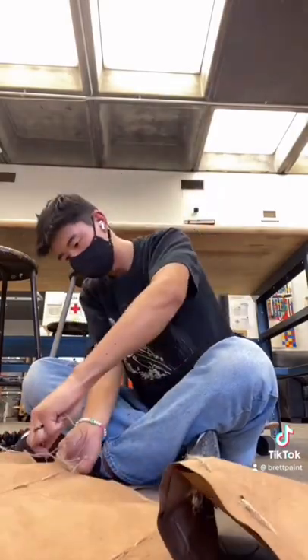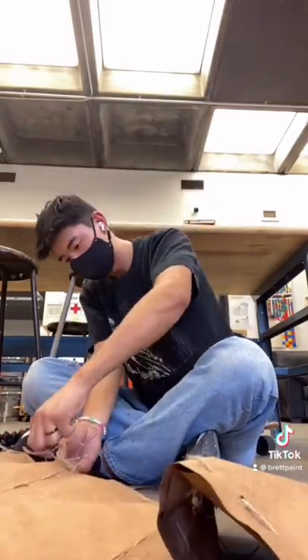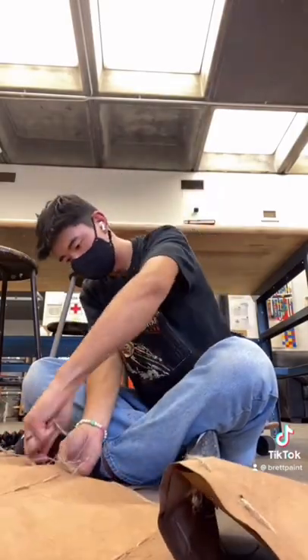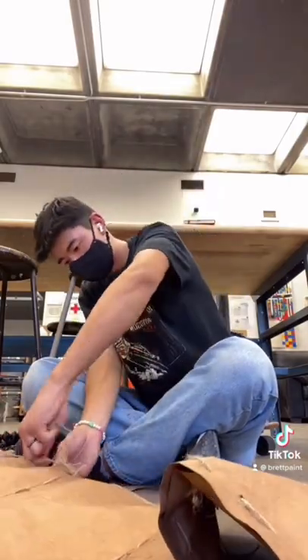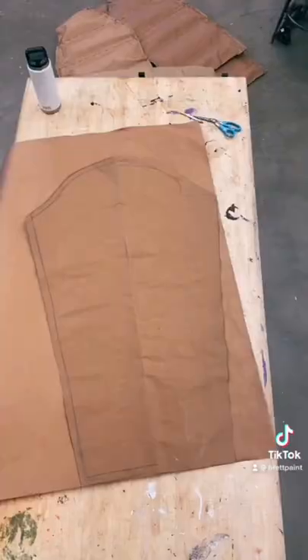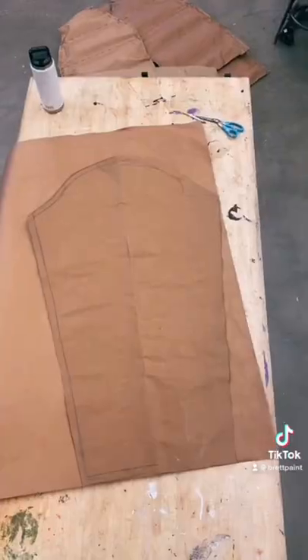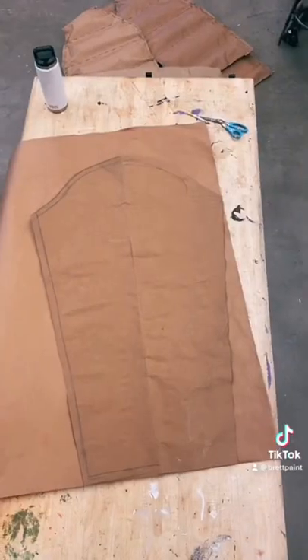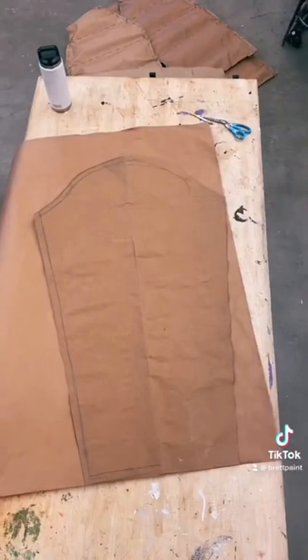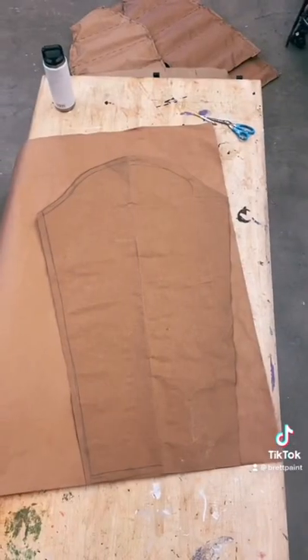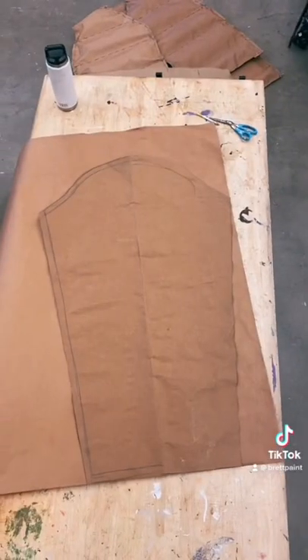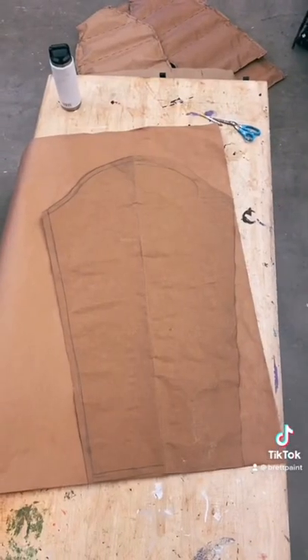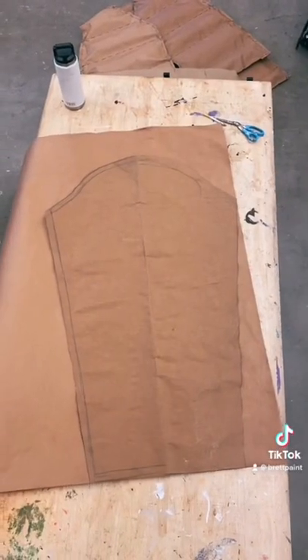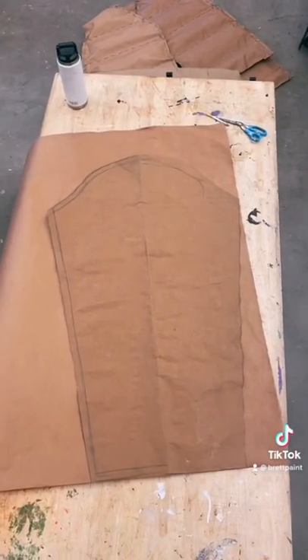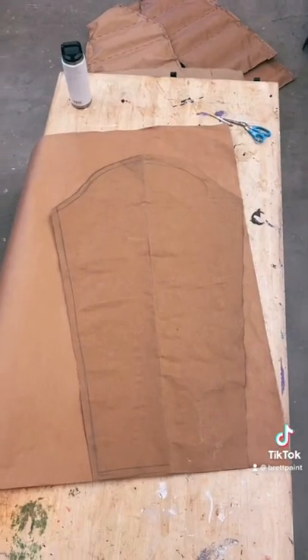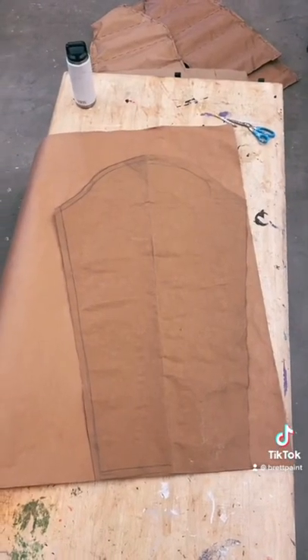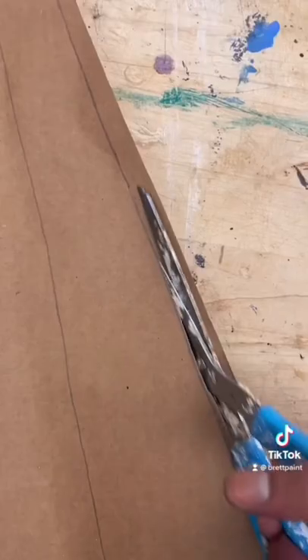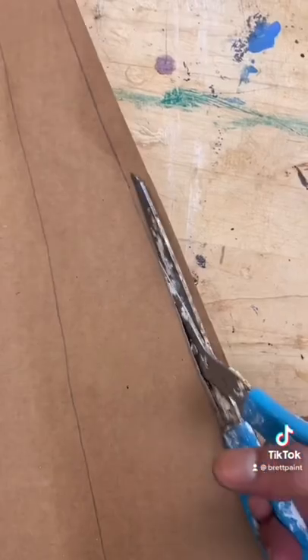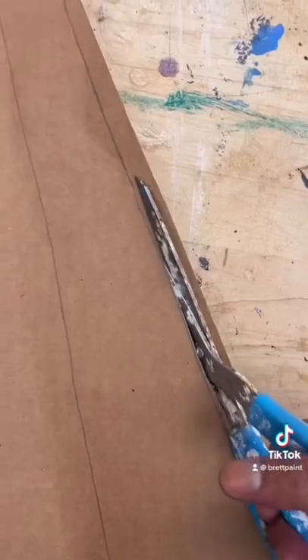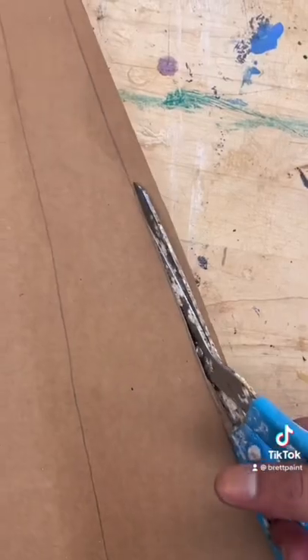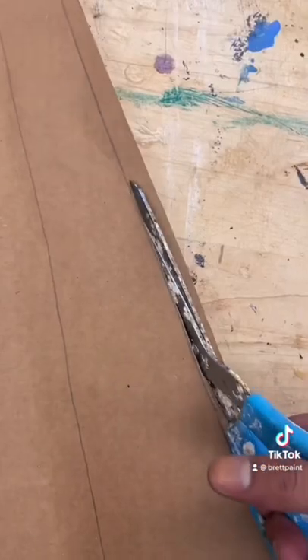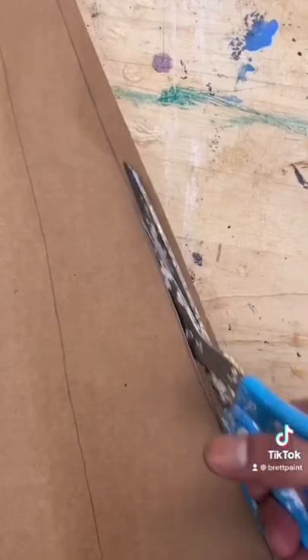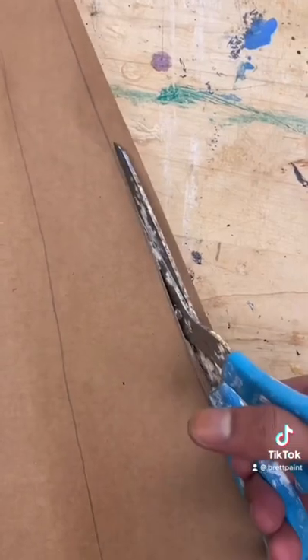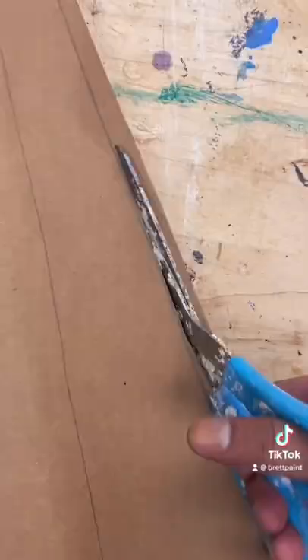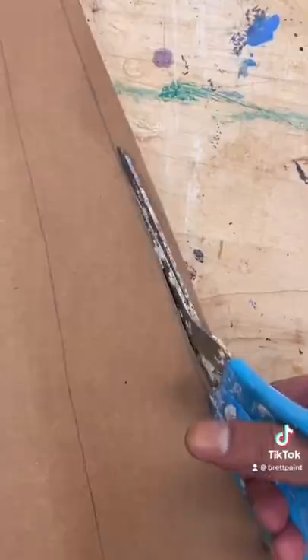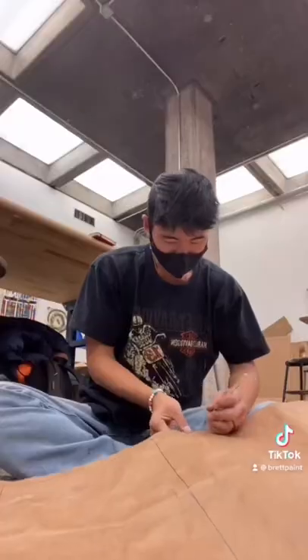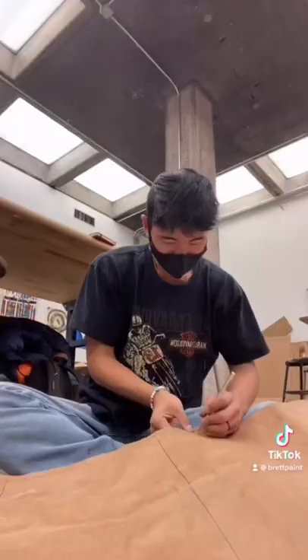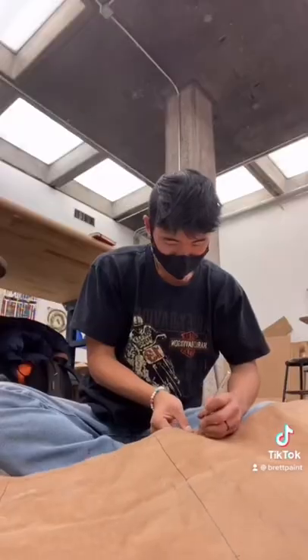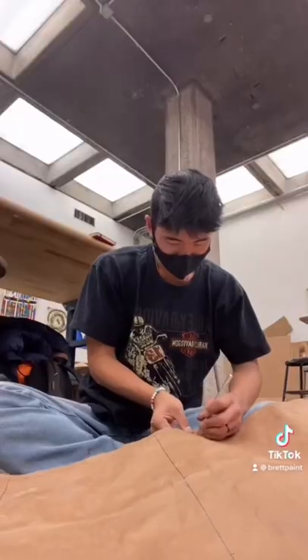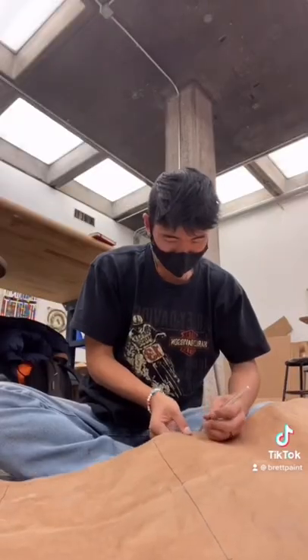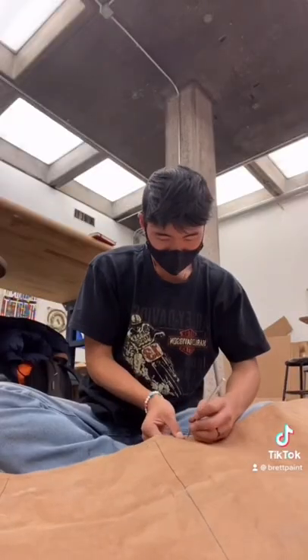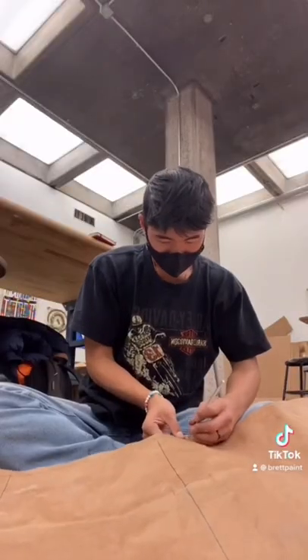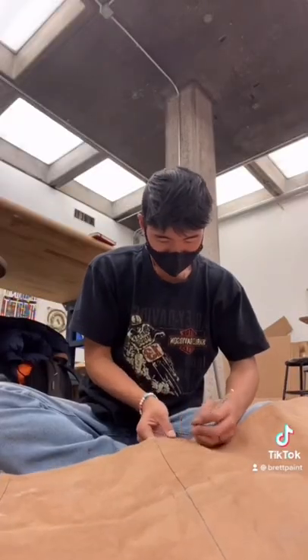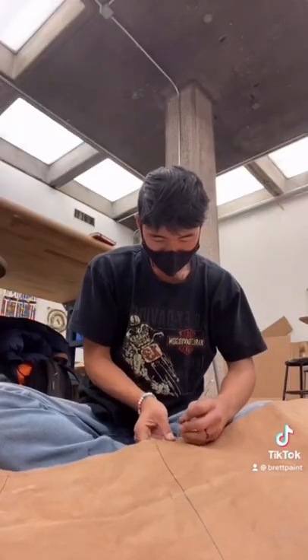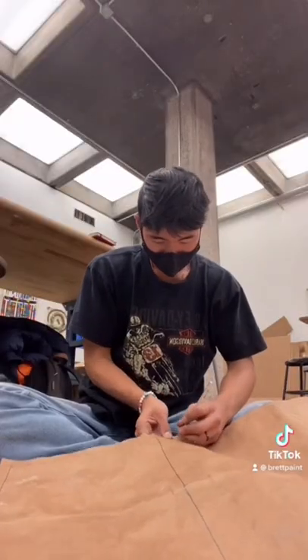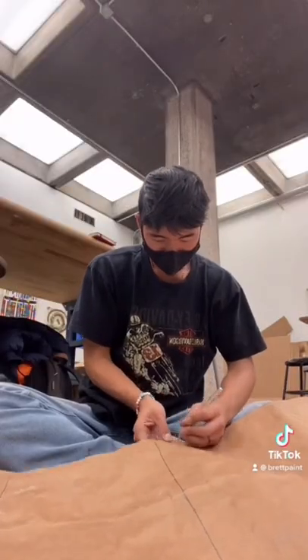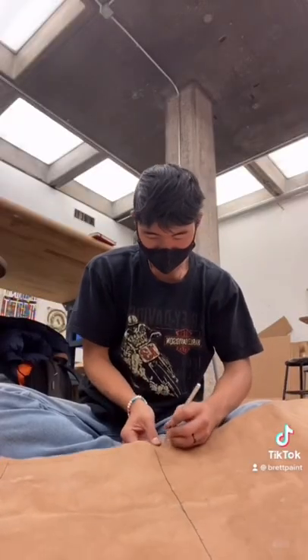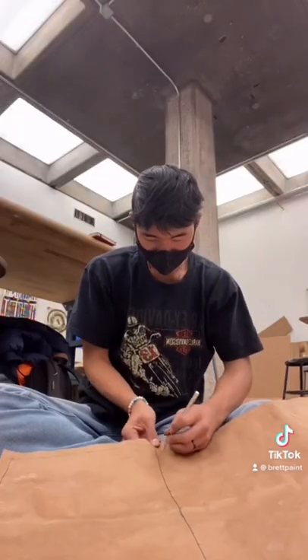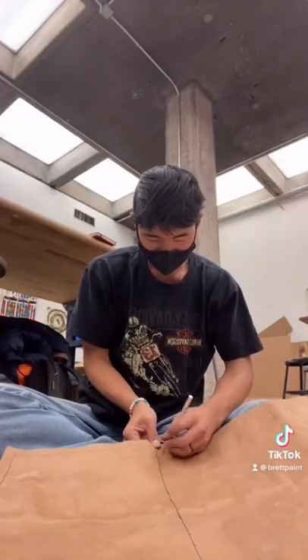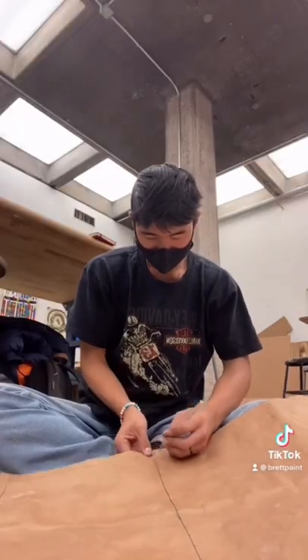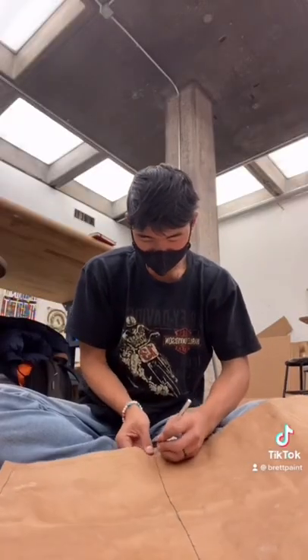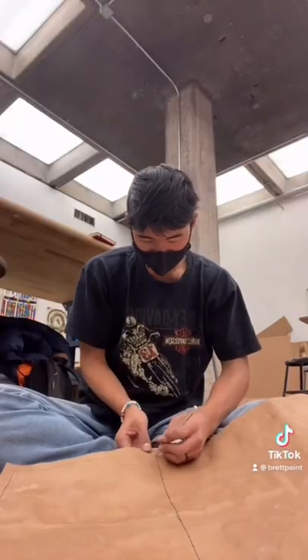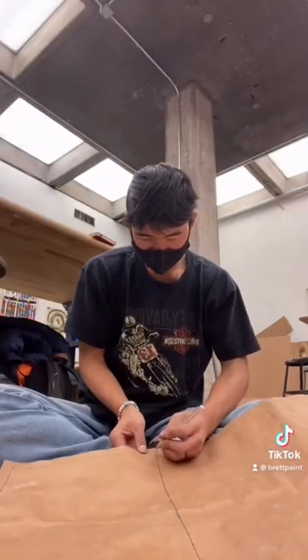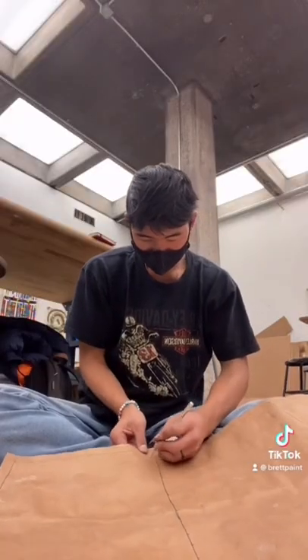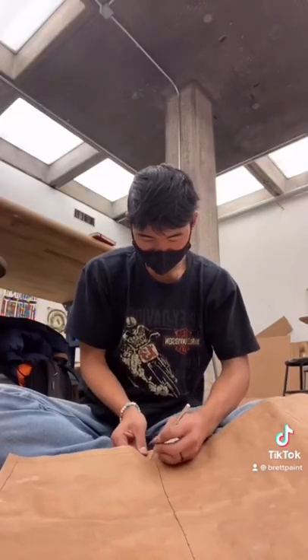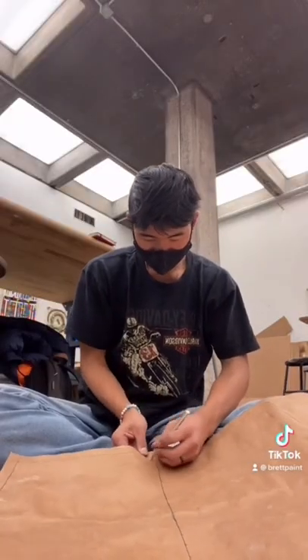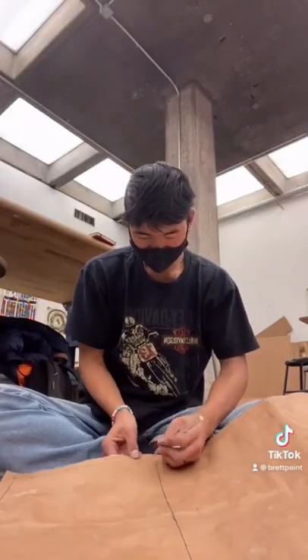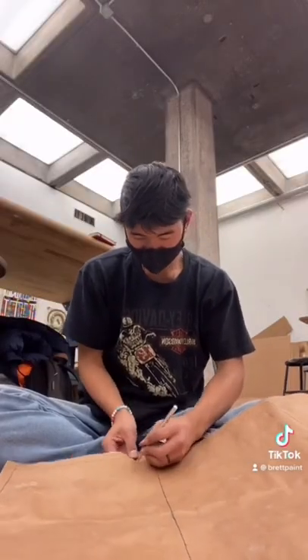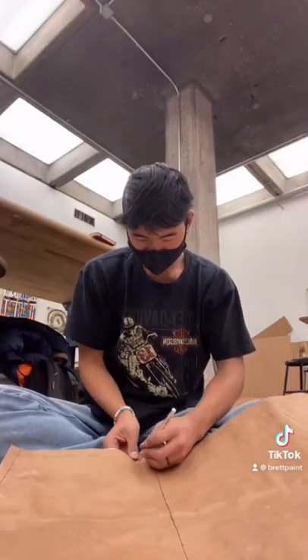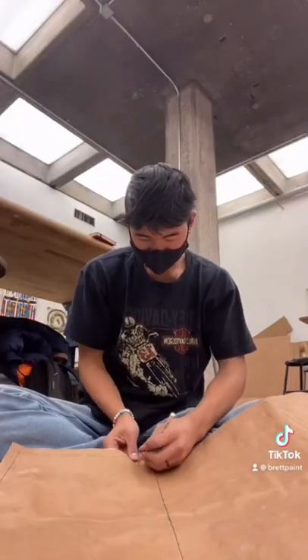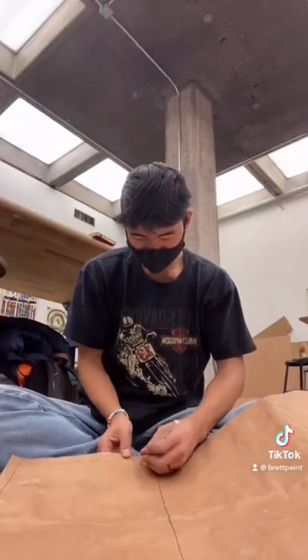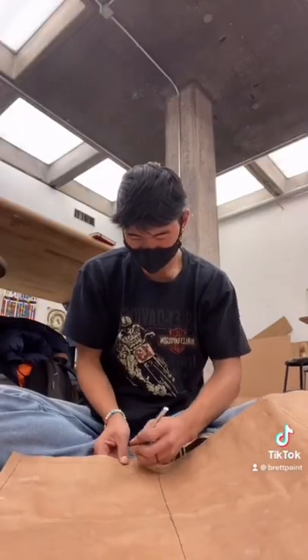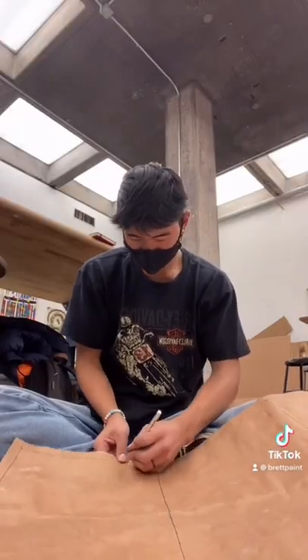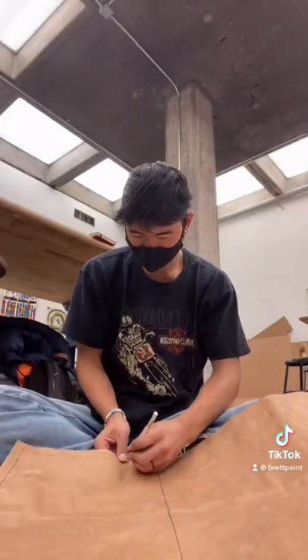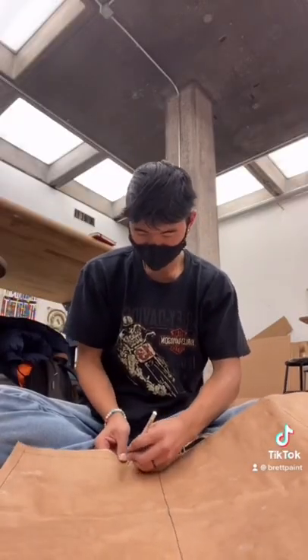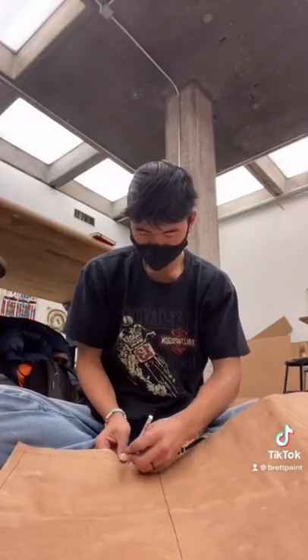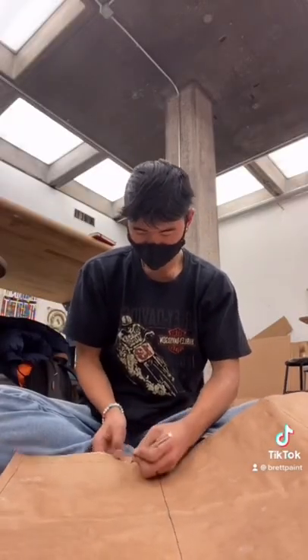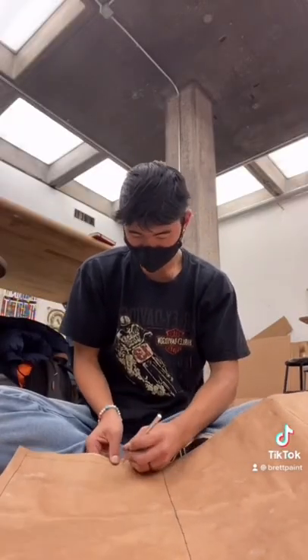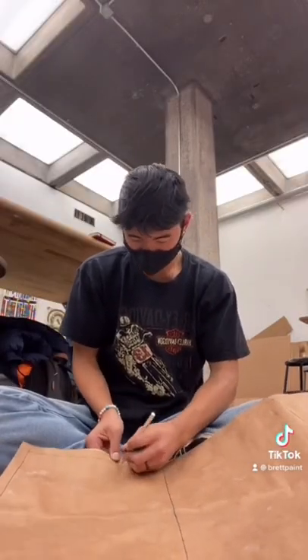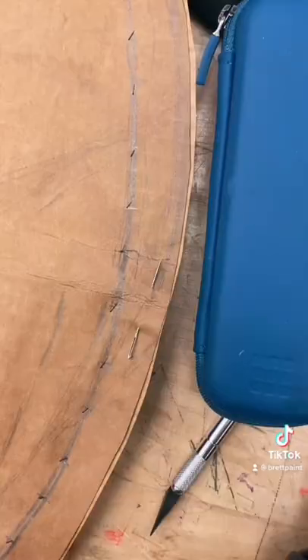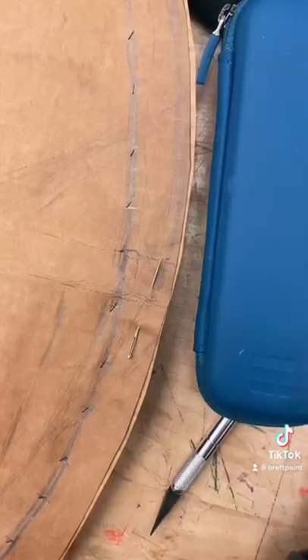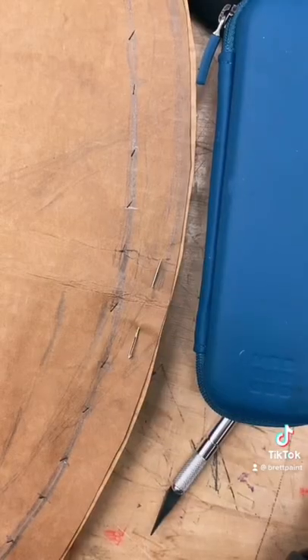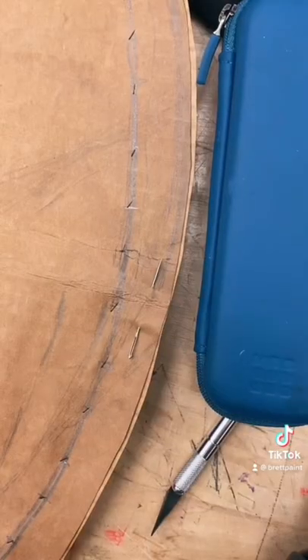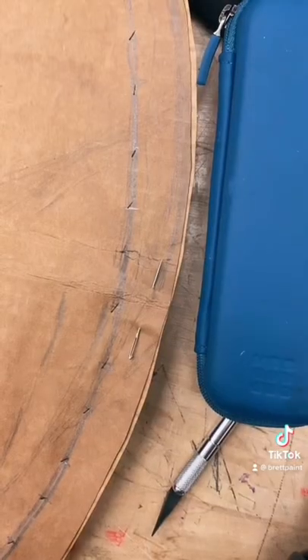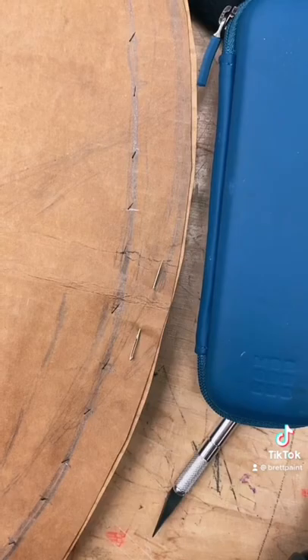After that, I made the rest of the sleeves. I cut four templates out and made two pairs. Then I prepped them to be sewn by poking holes in them and keeping them together with a needle.